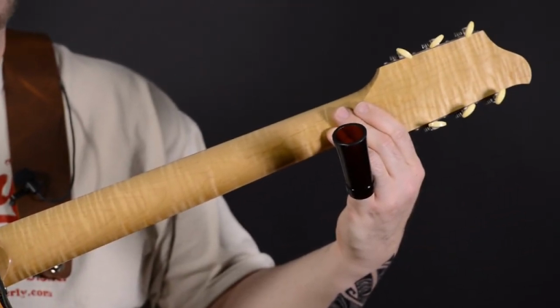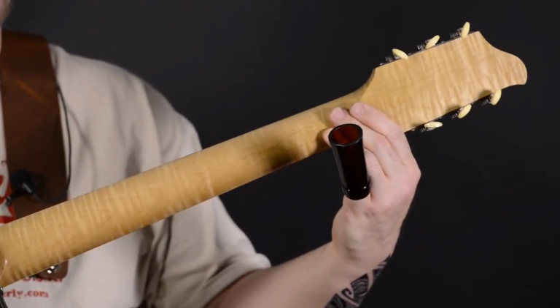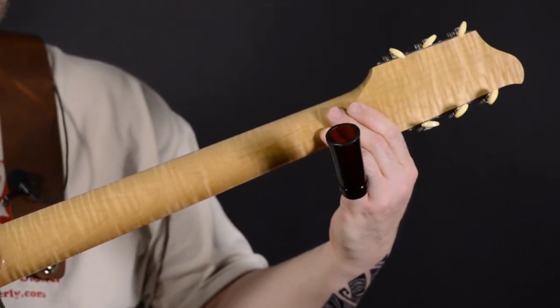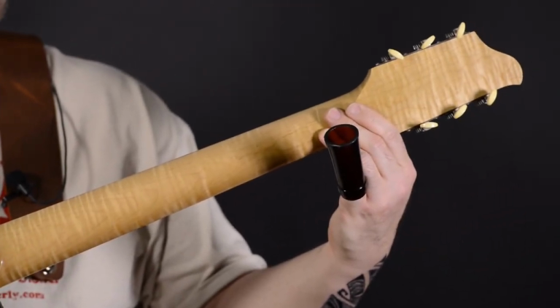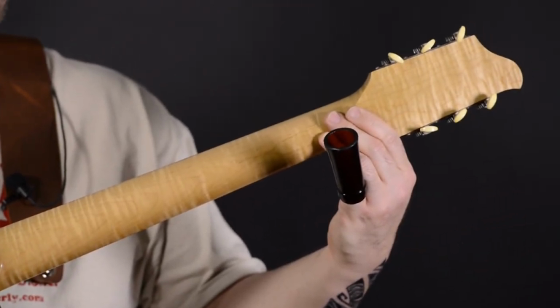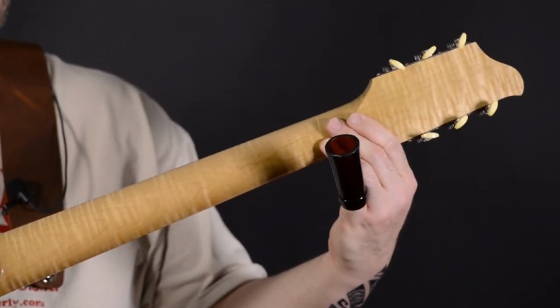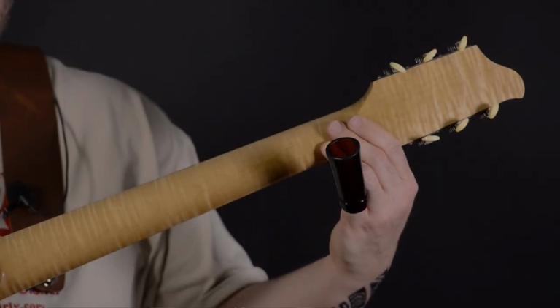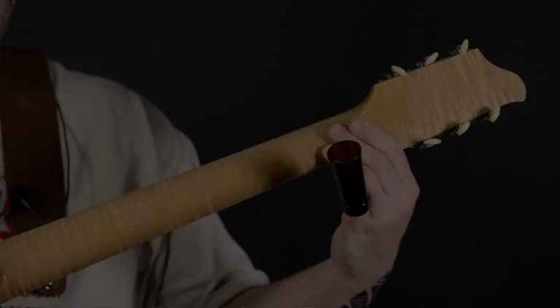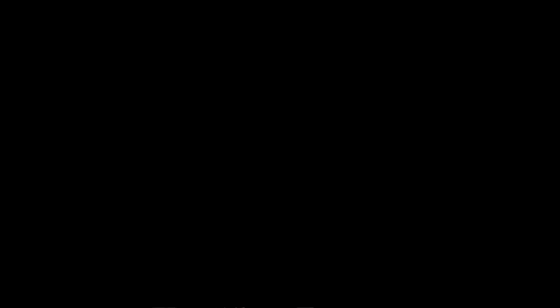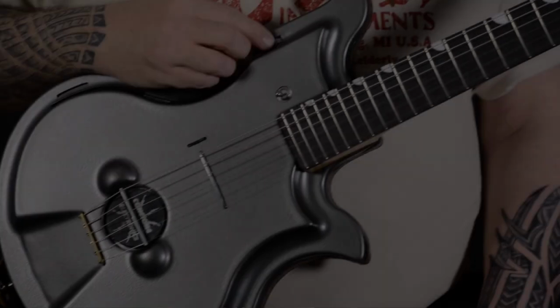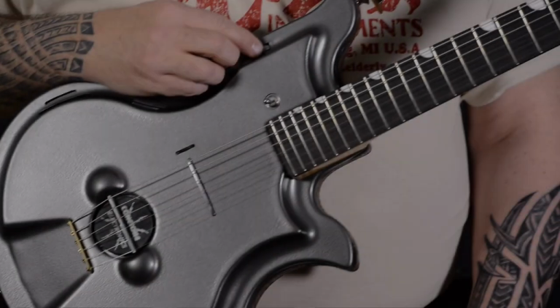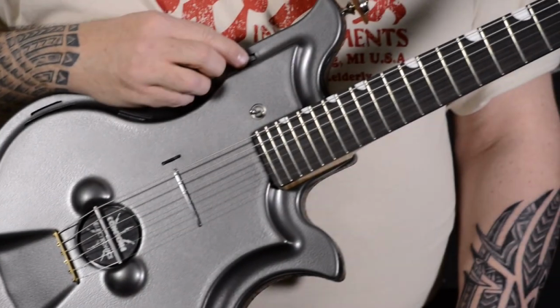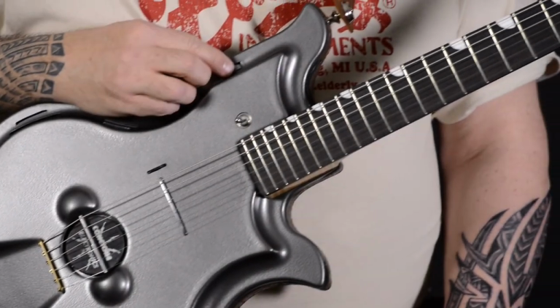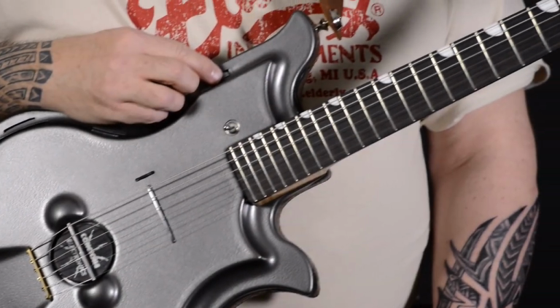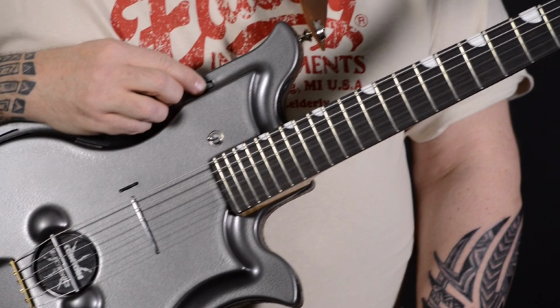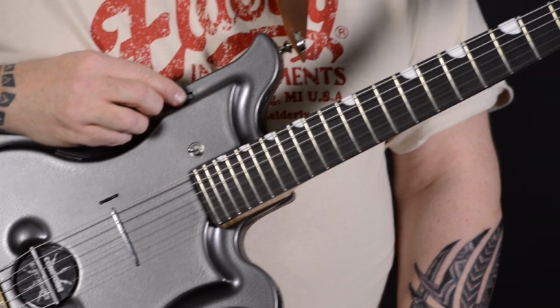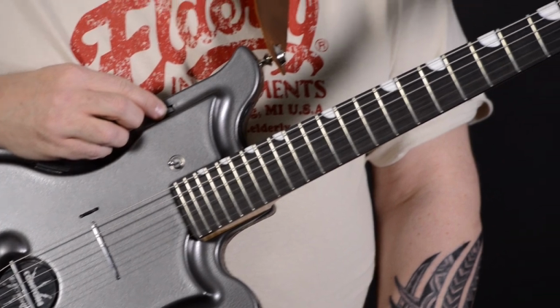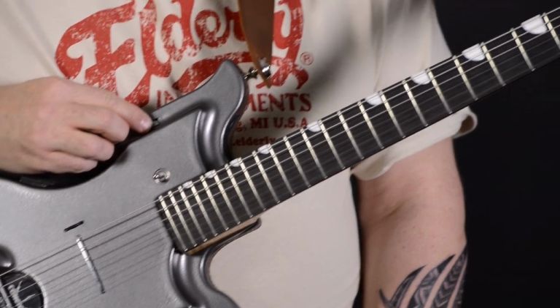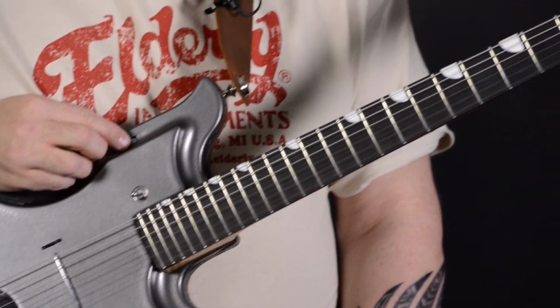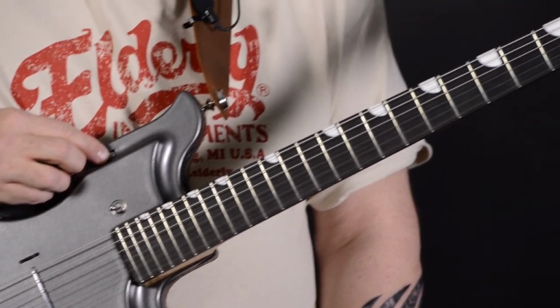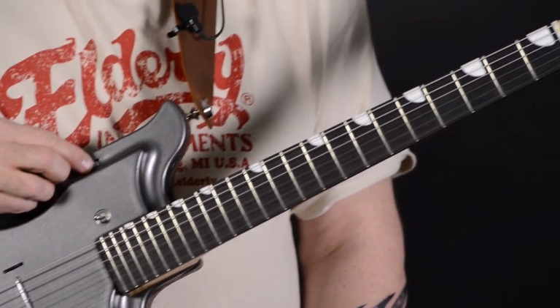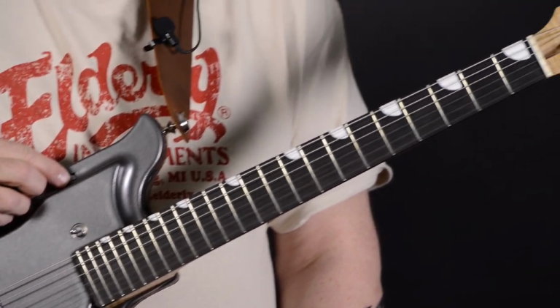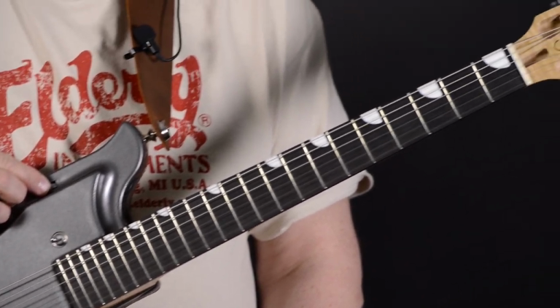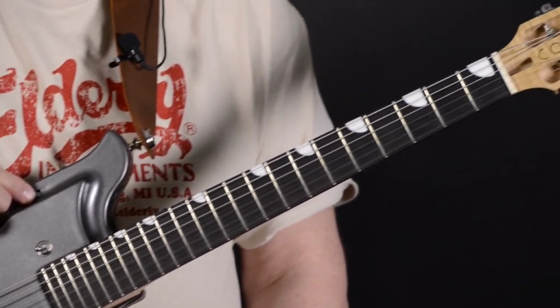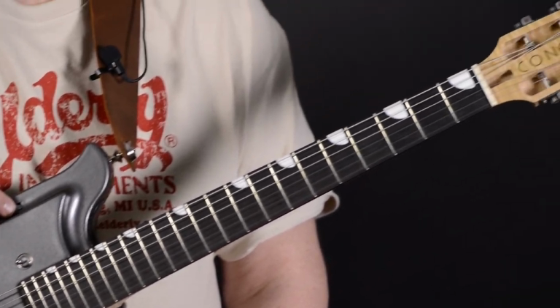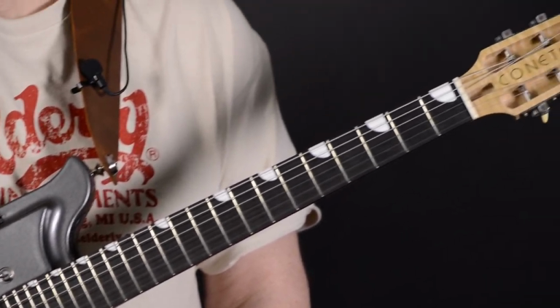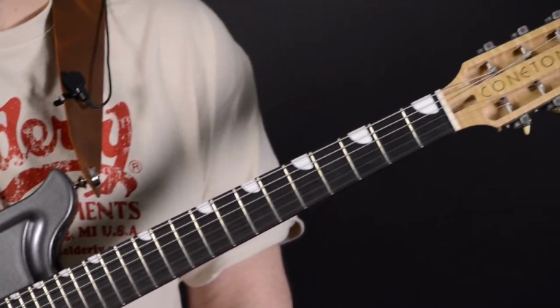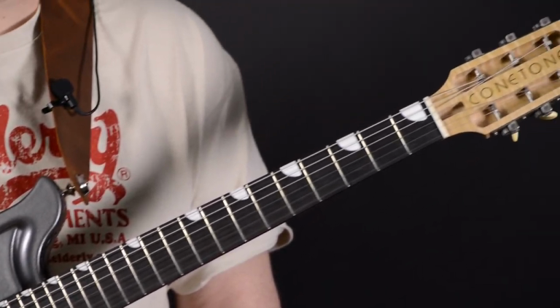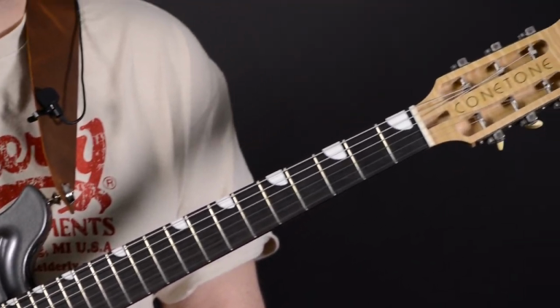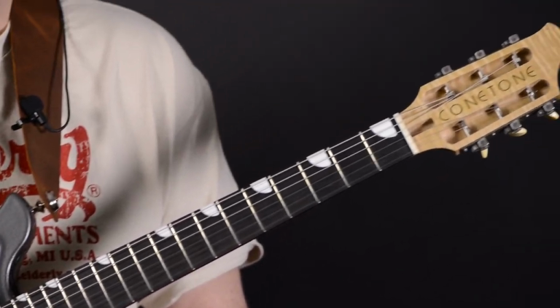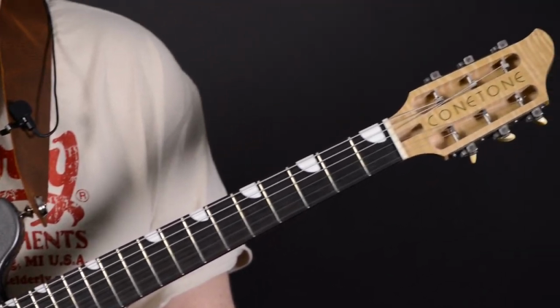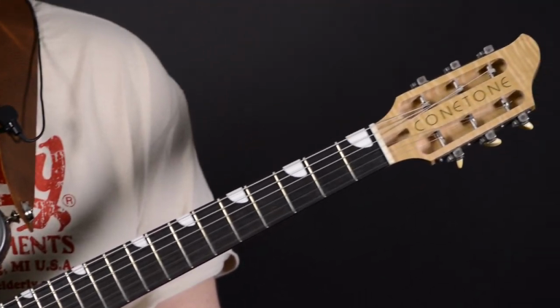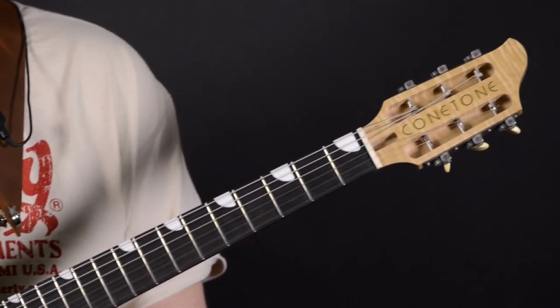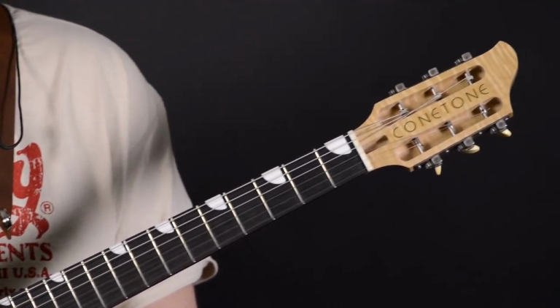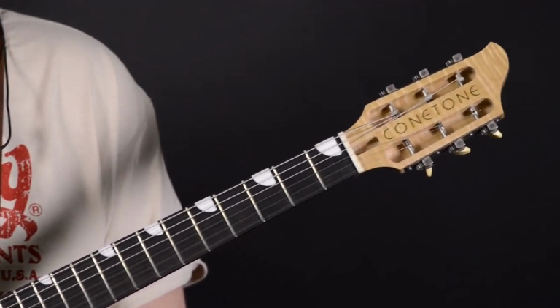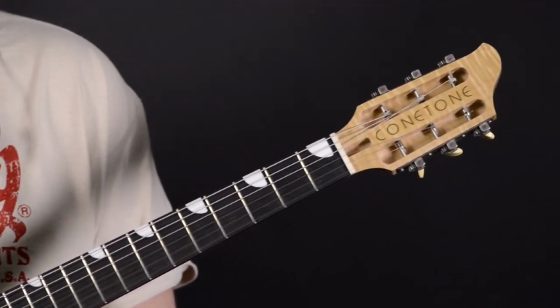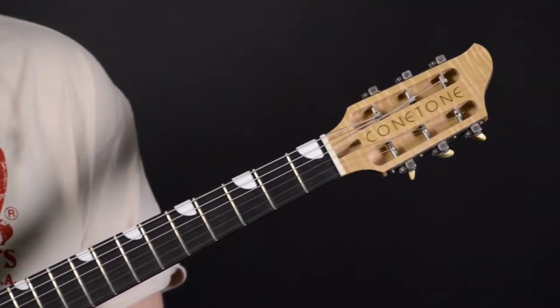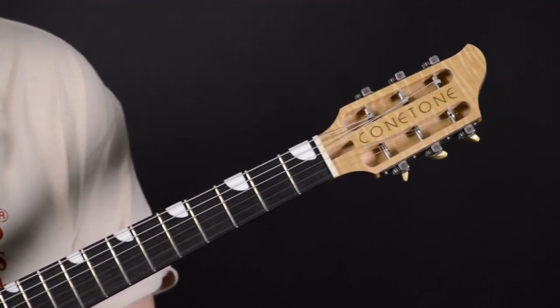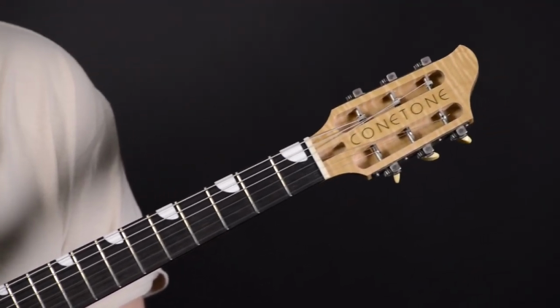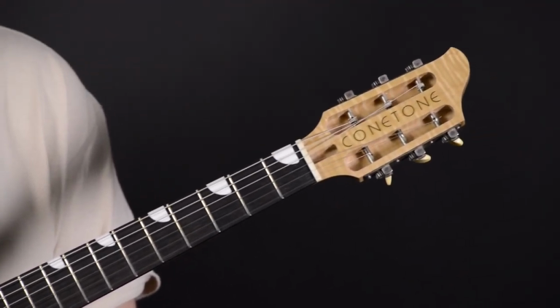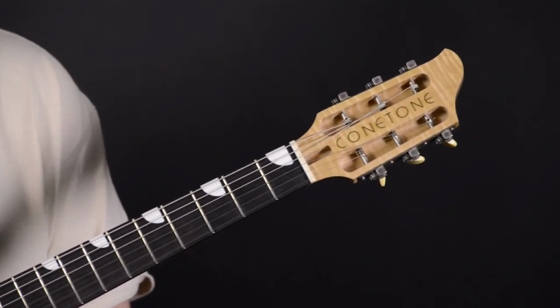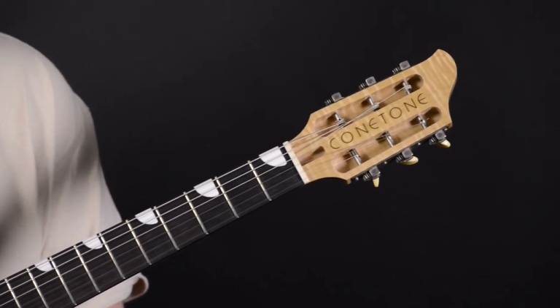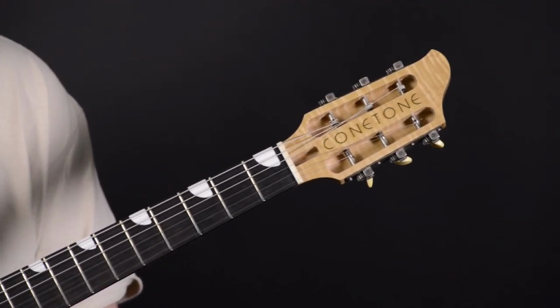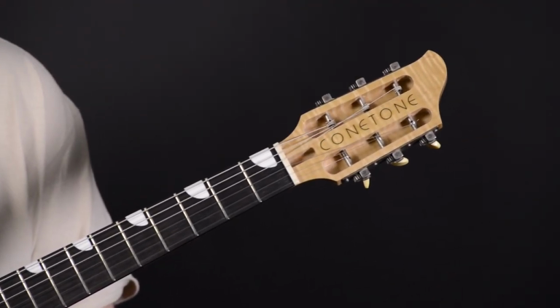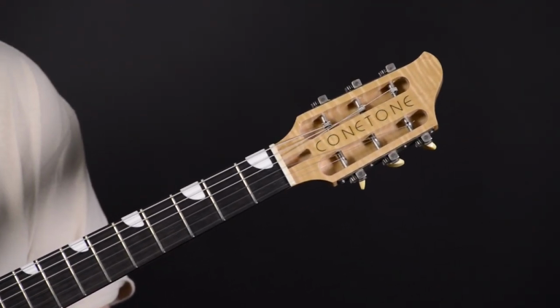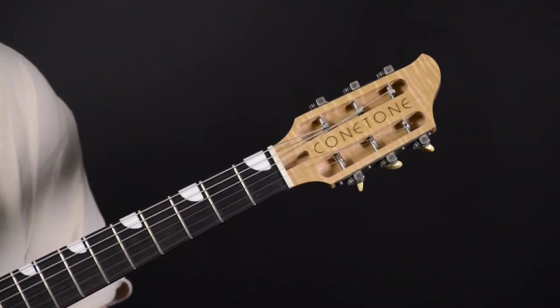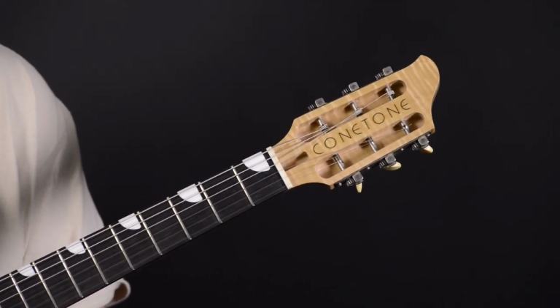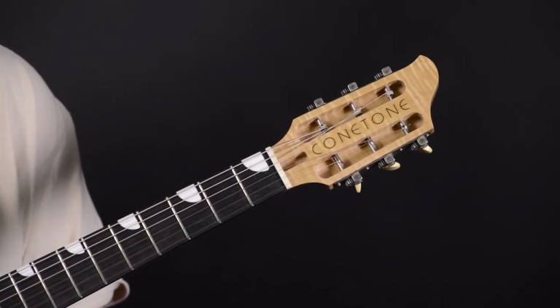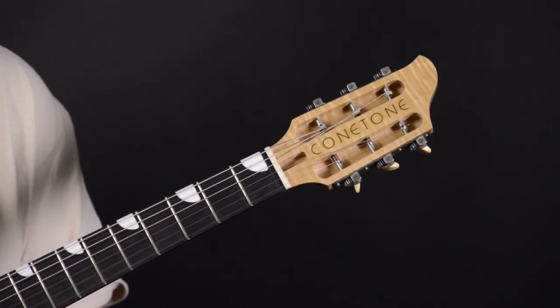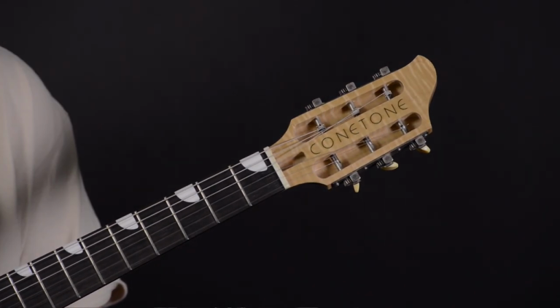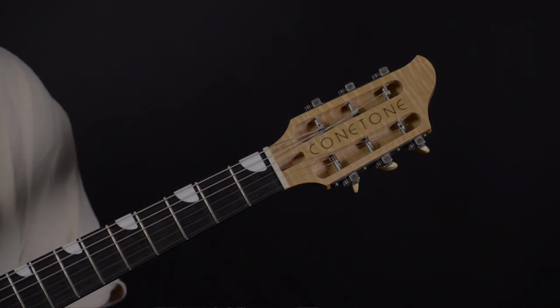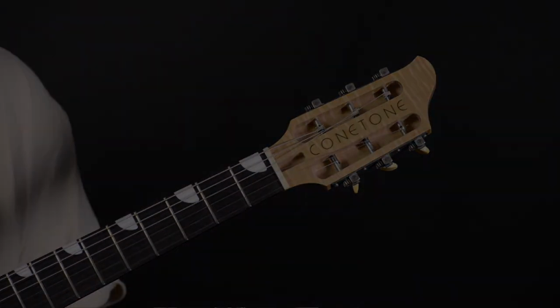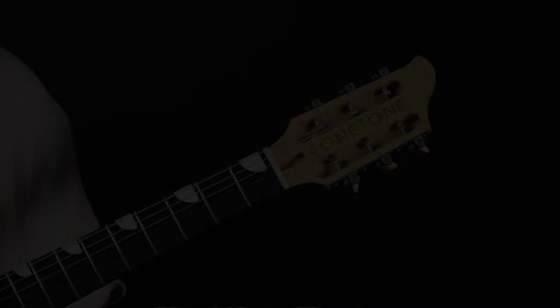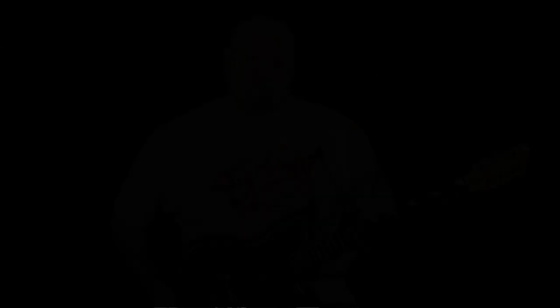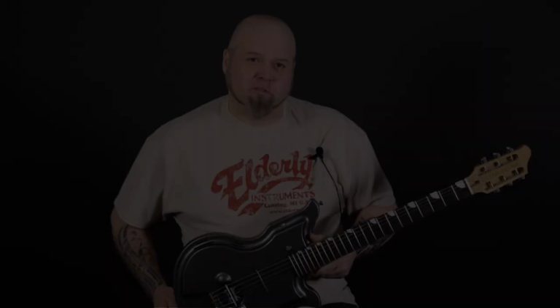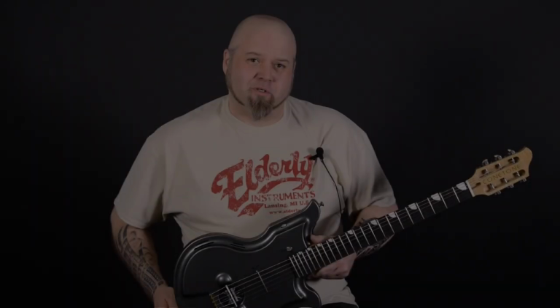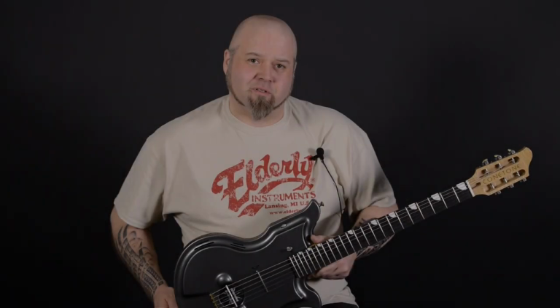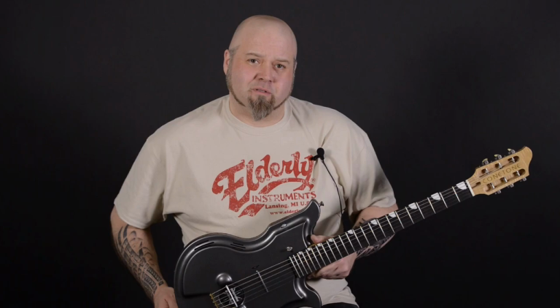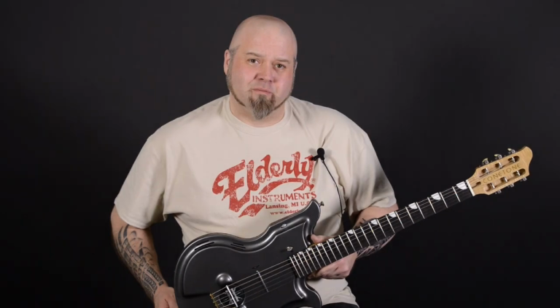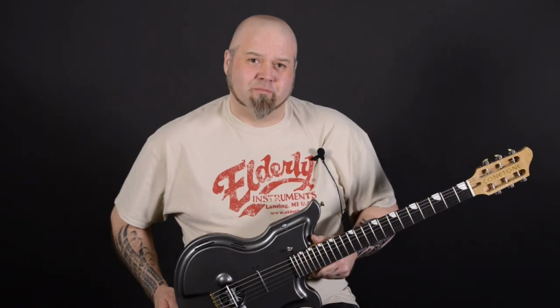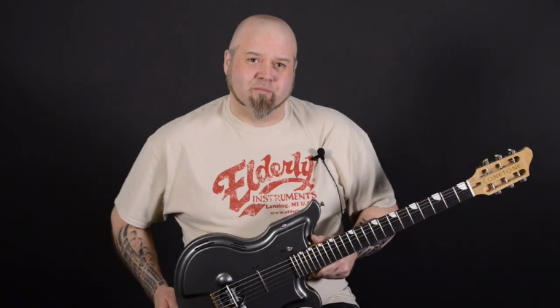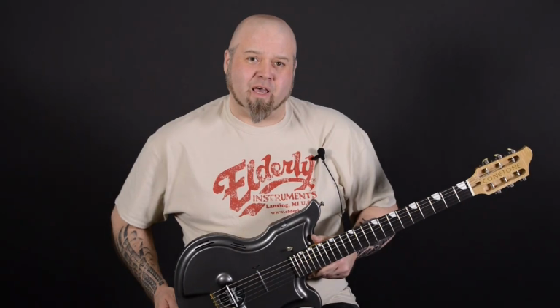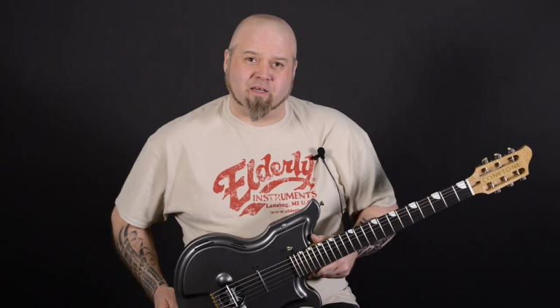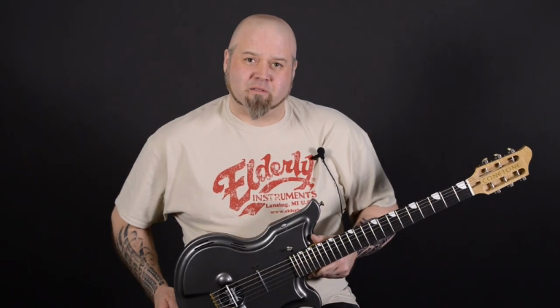Thanks for stopping by and checking out the new Resovolt guitar. Really appreciate it, and it will be on sale here at Elderly Instruments. Thanks.